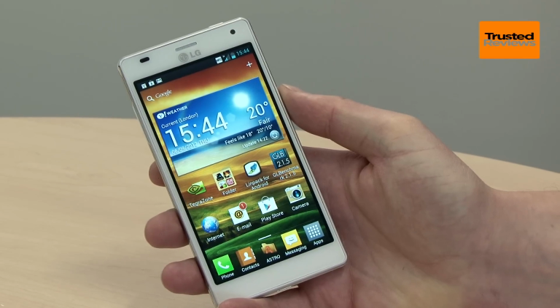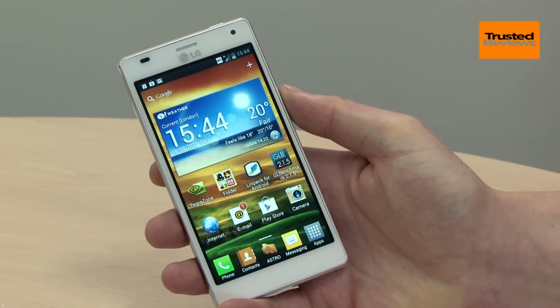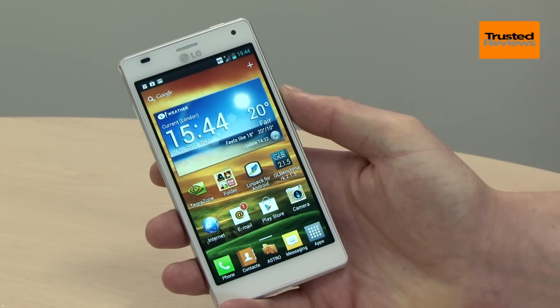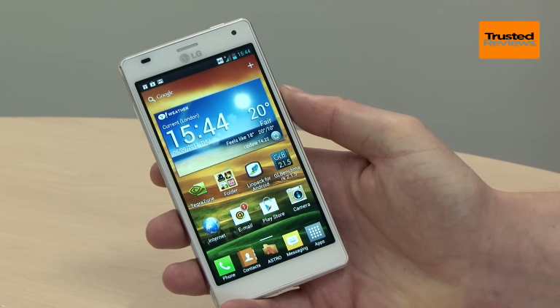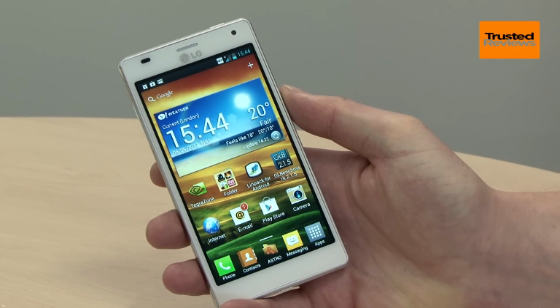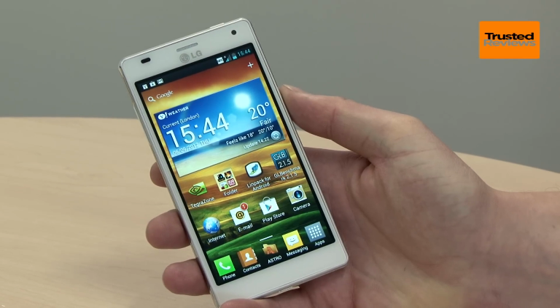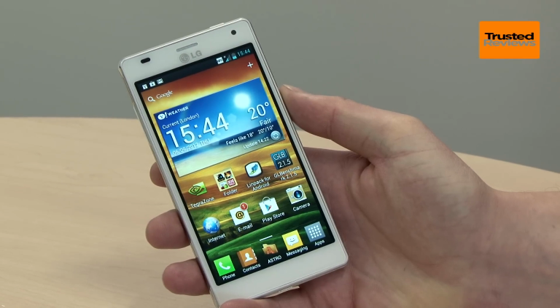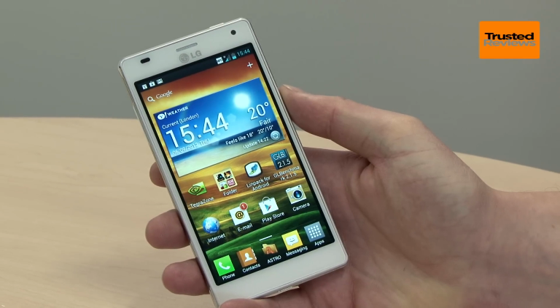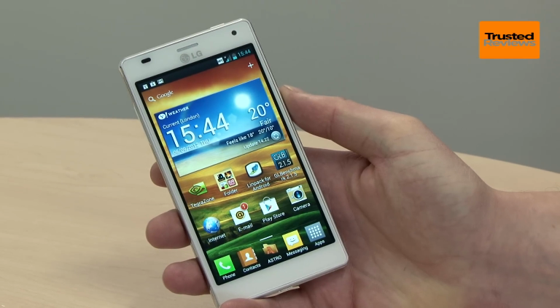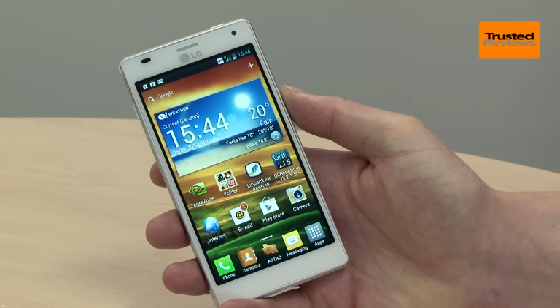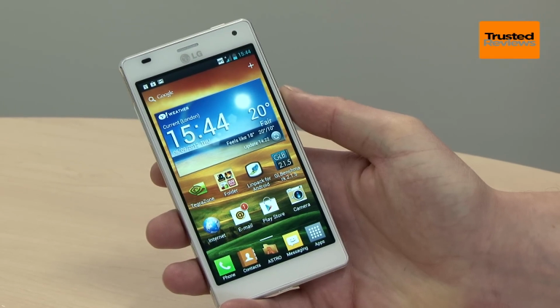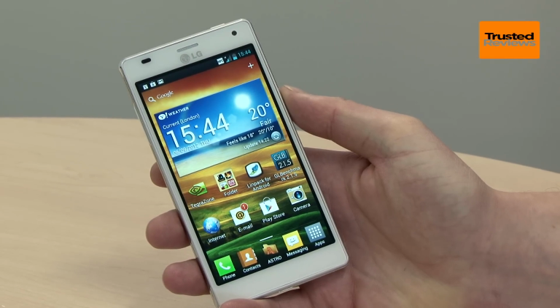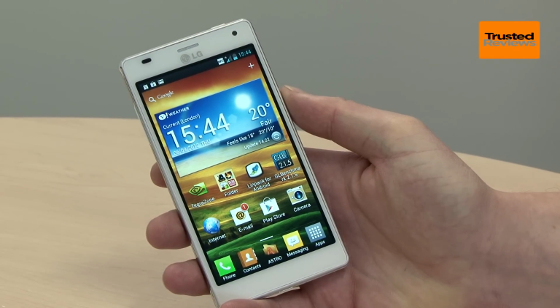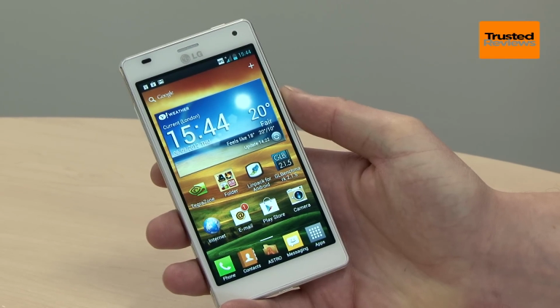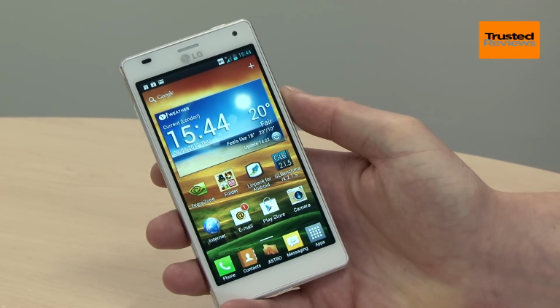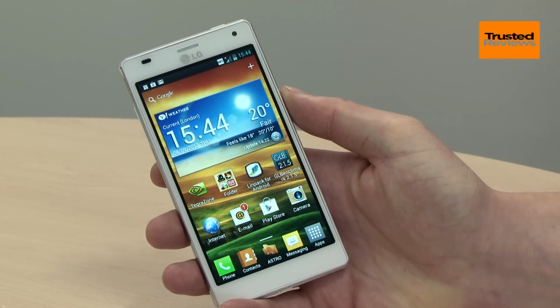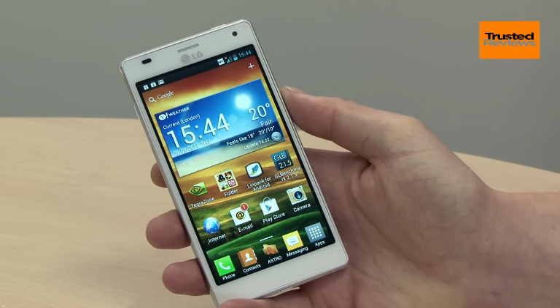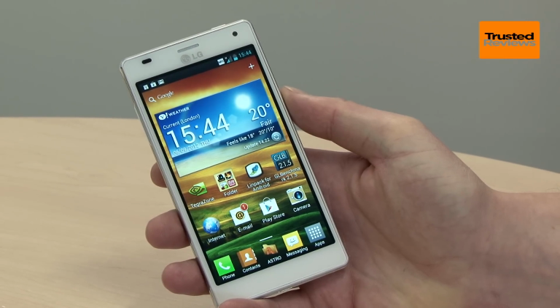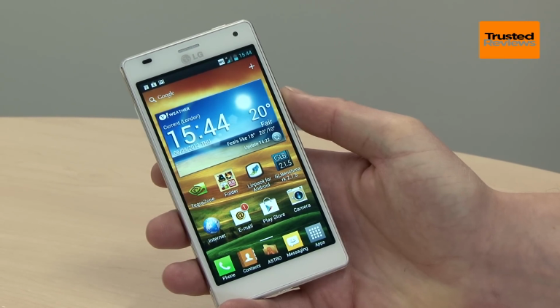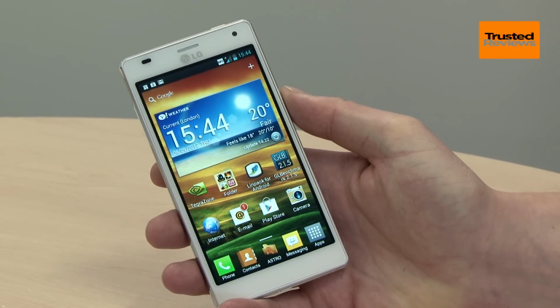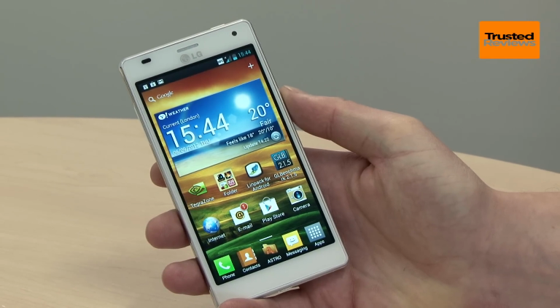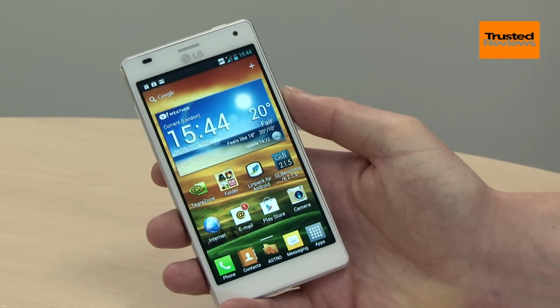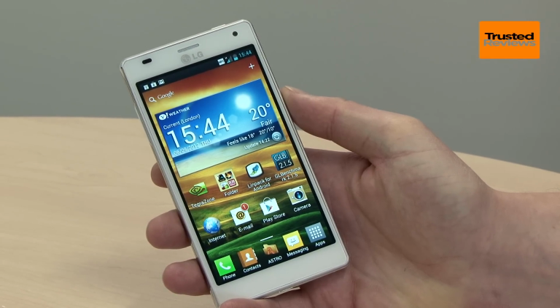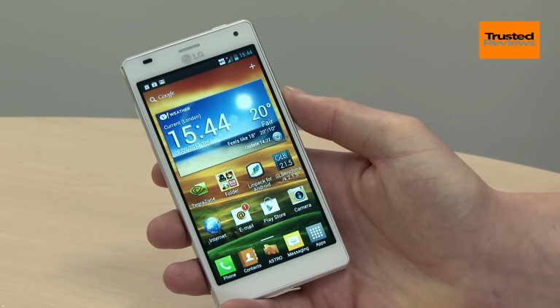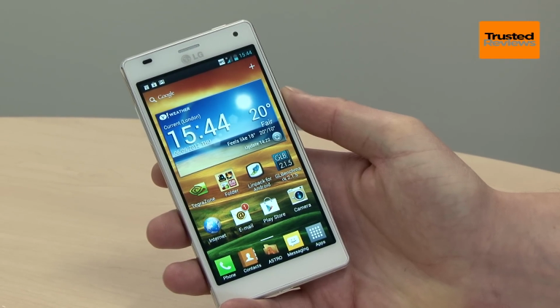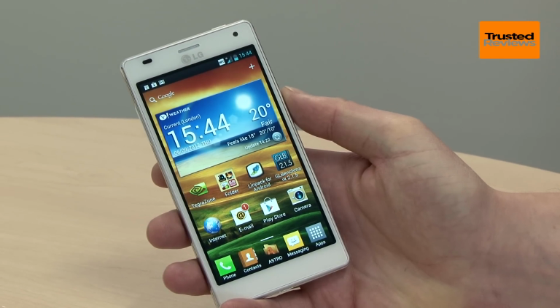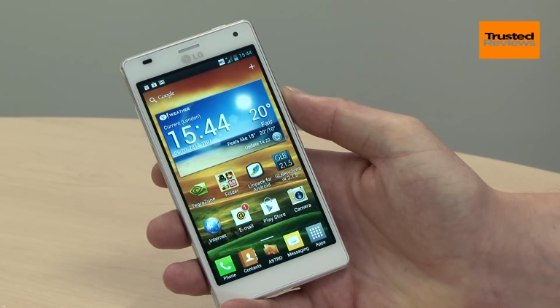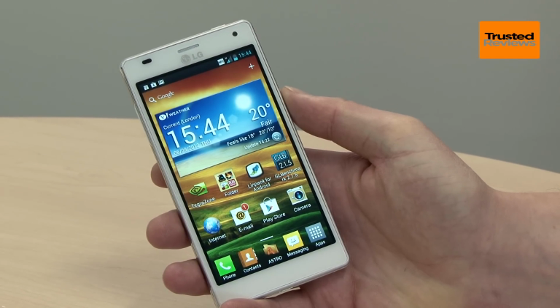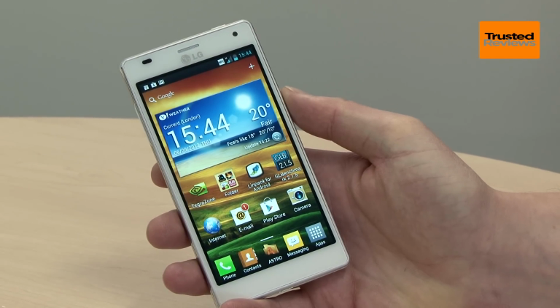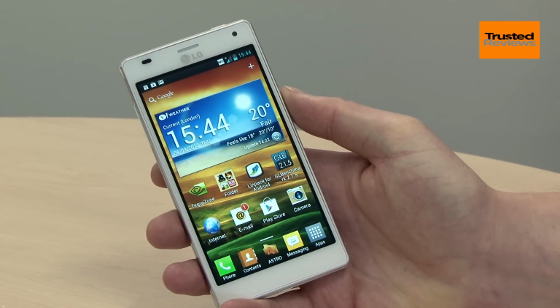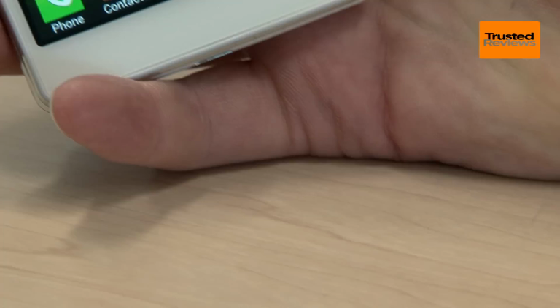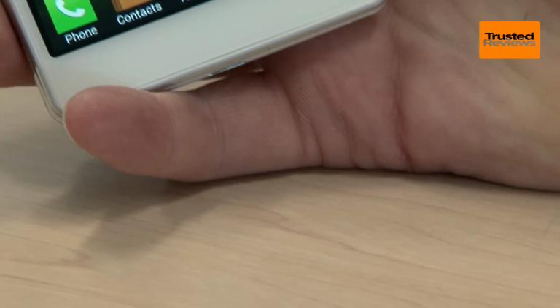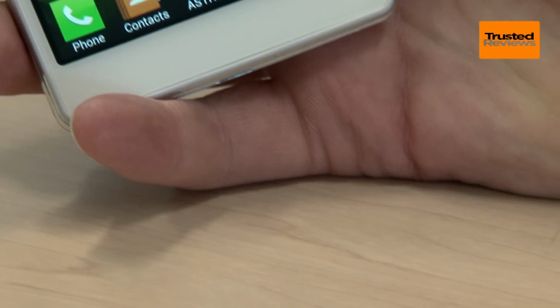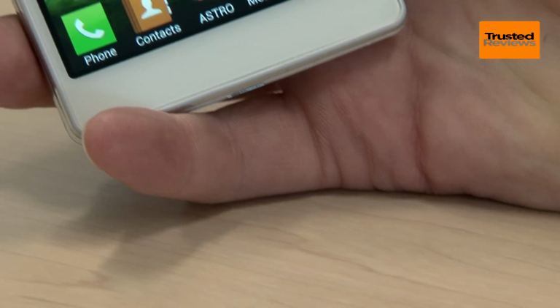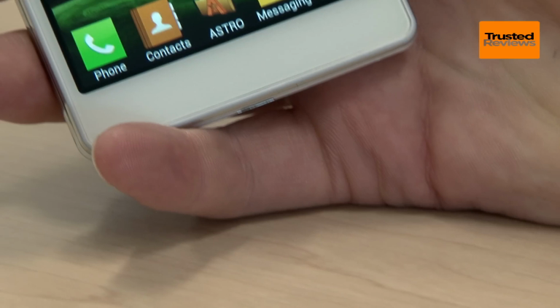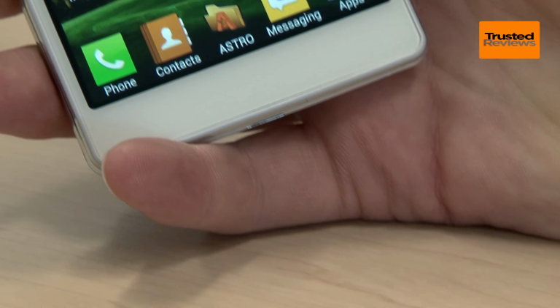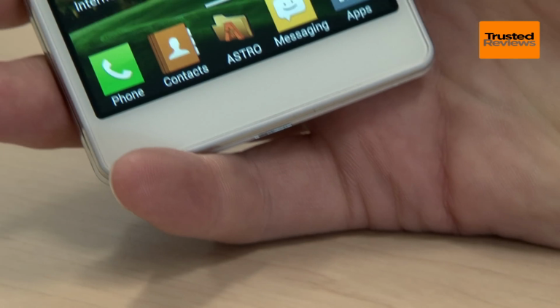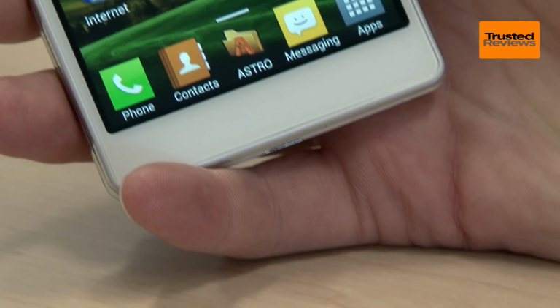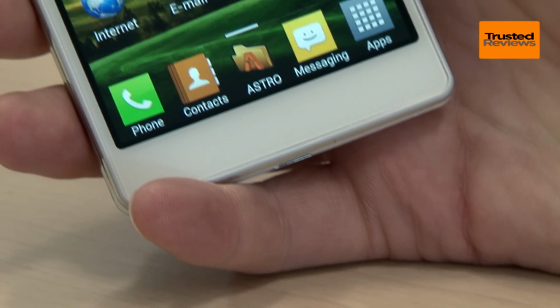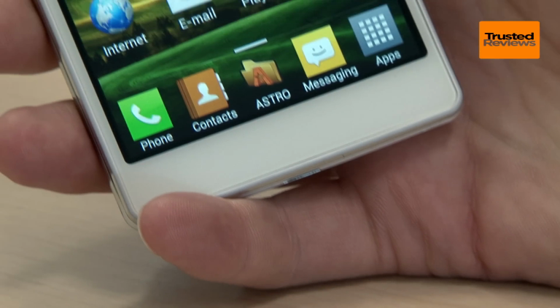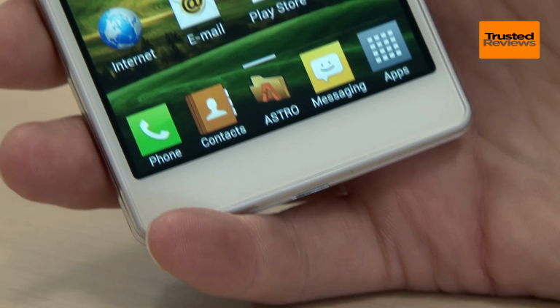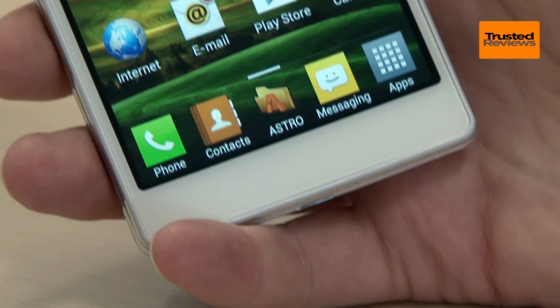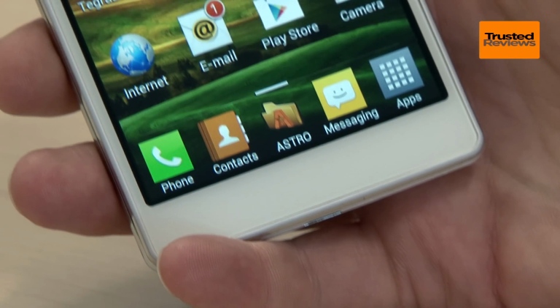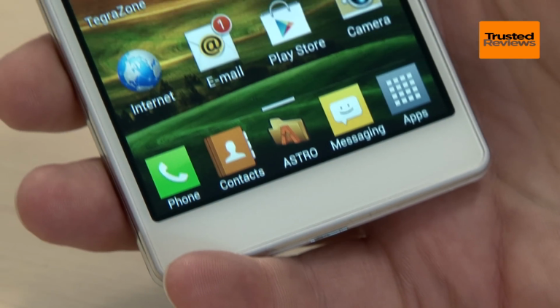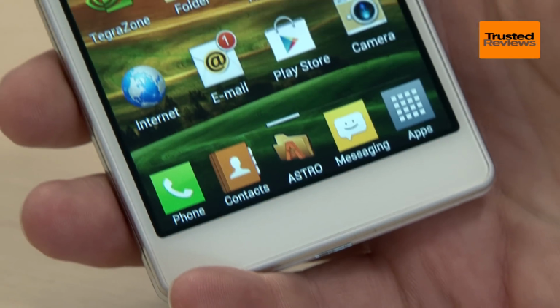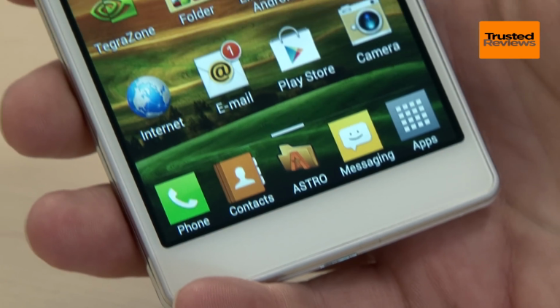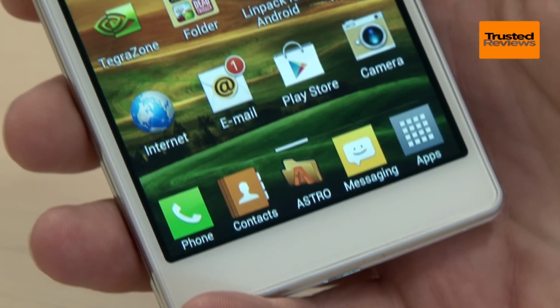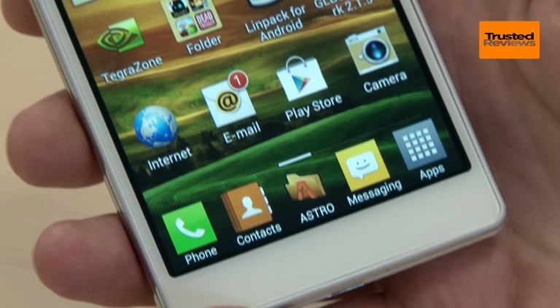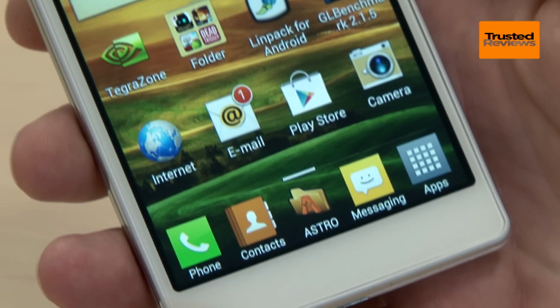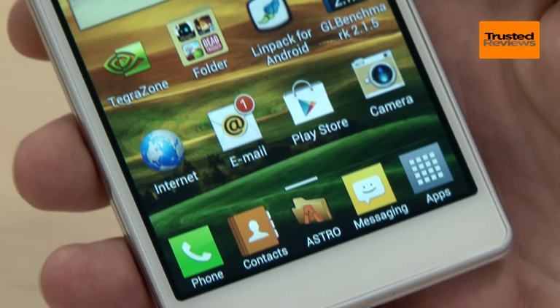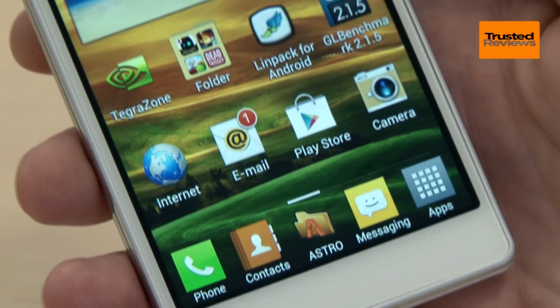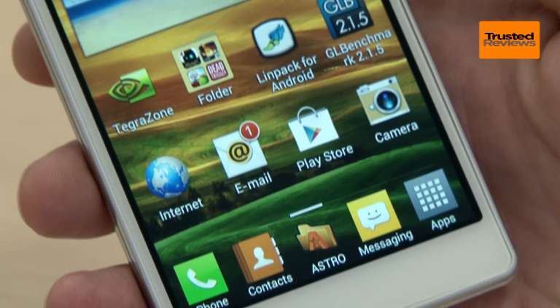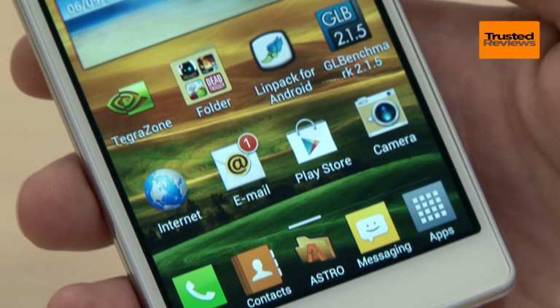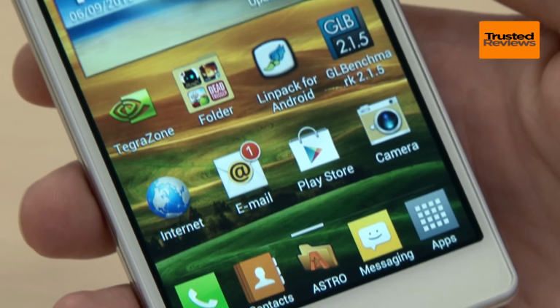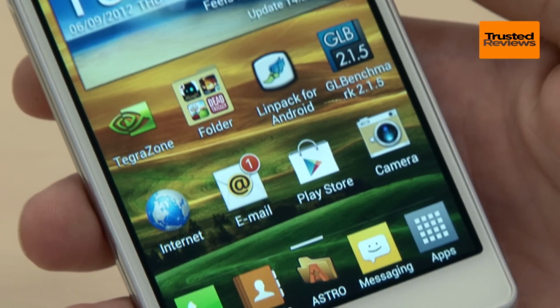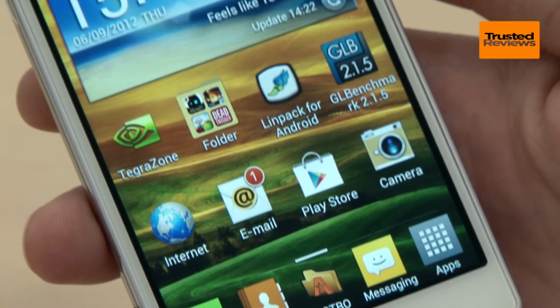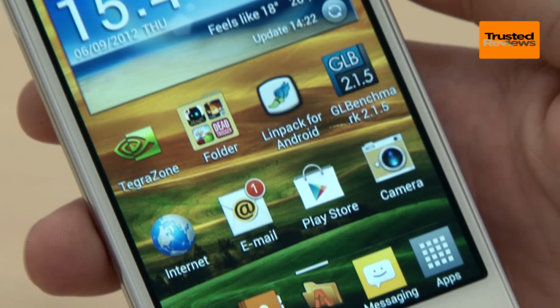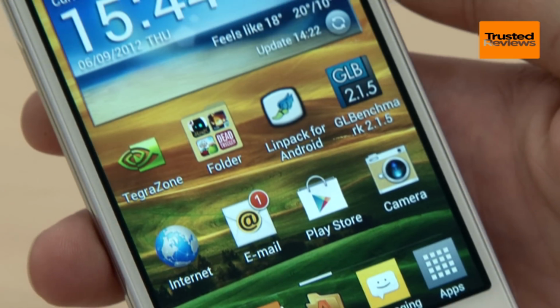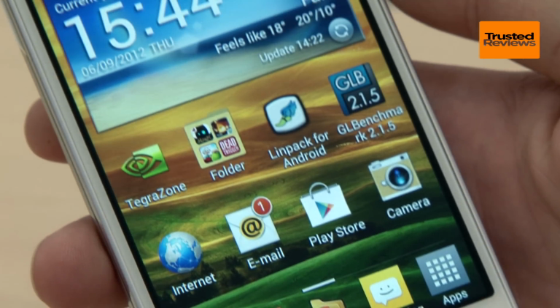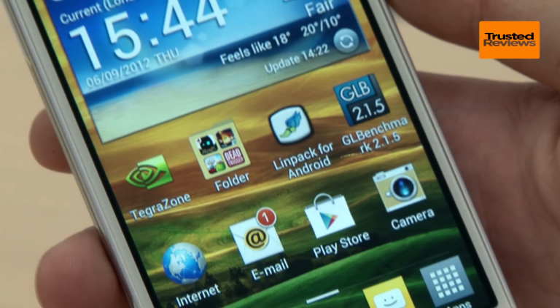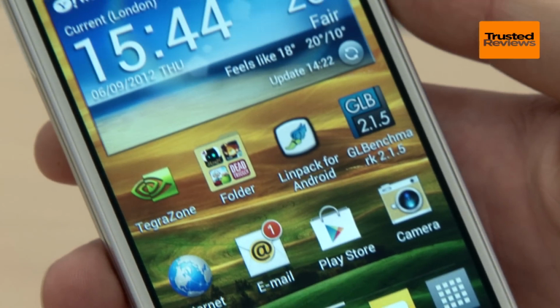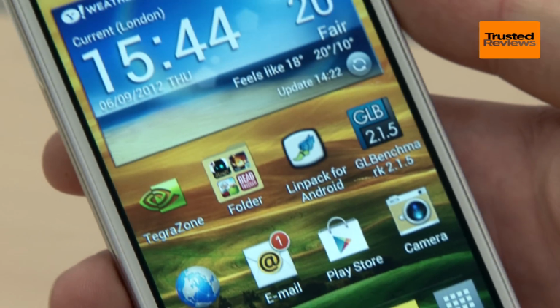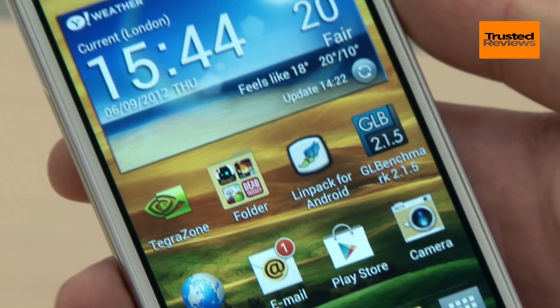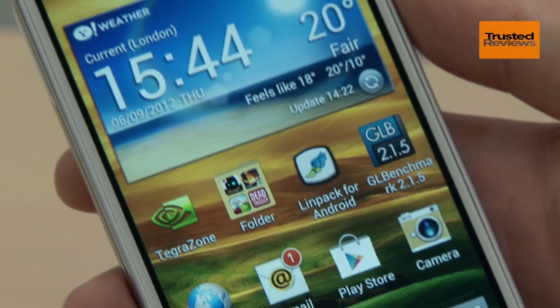Nonetheless, with LG pricing the Optimus 4X HD quite competitively, it's definitely one to look out for, particularly if you can find it discounted.